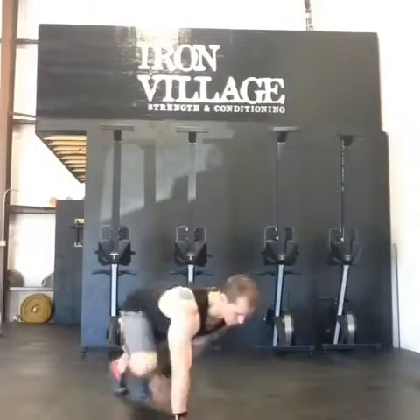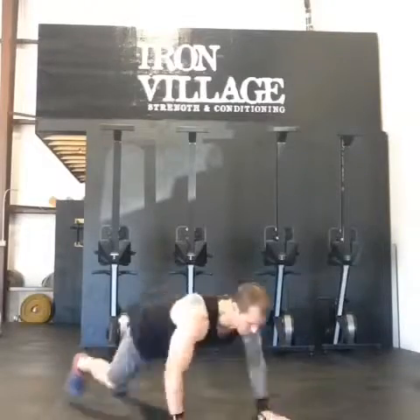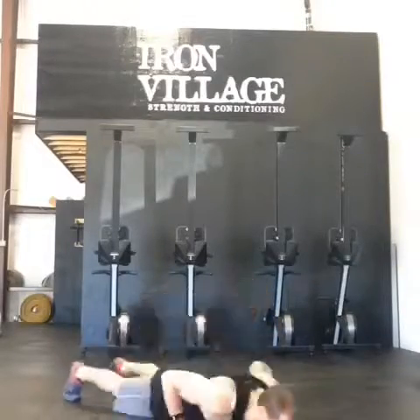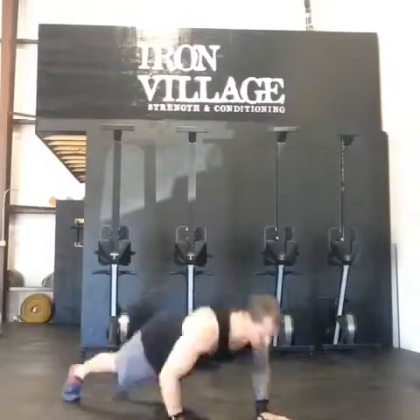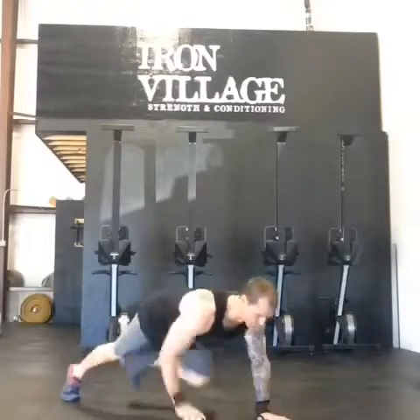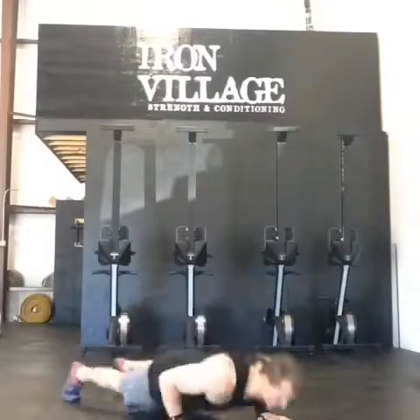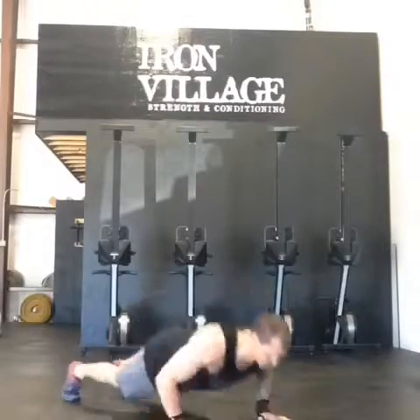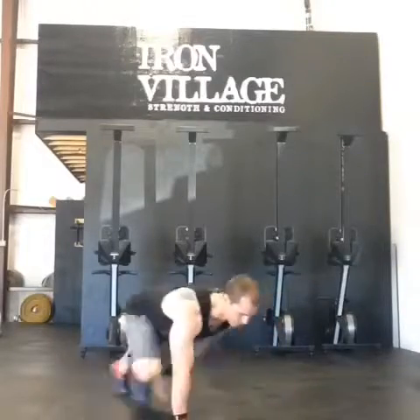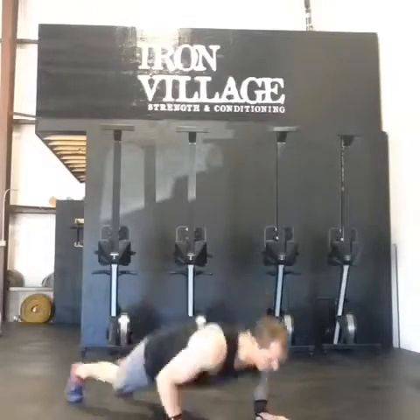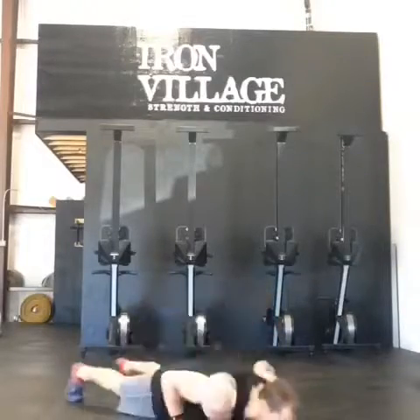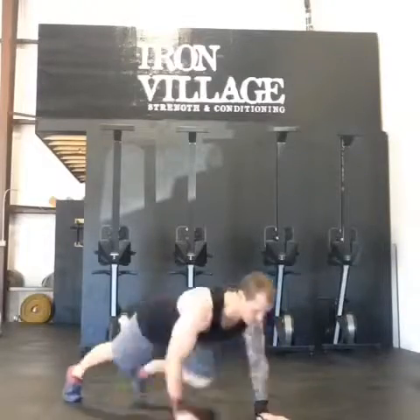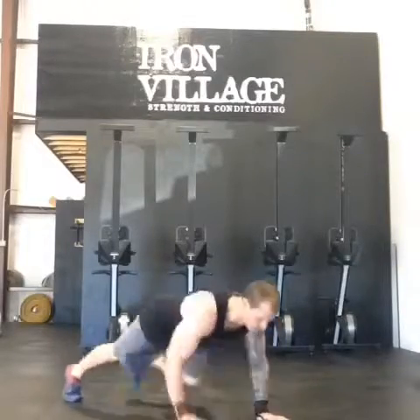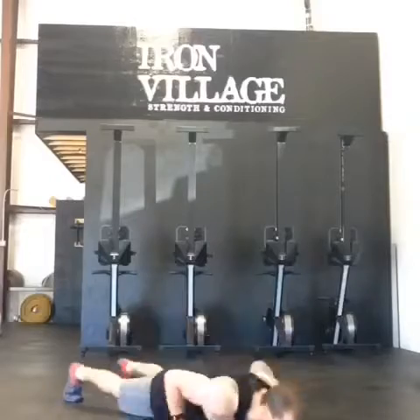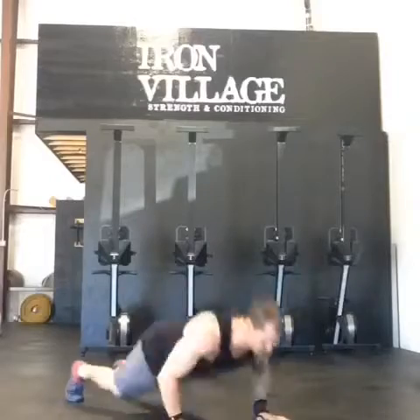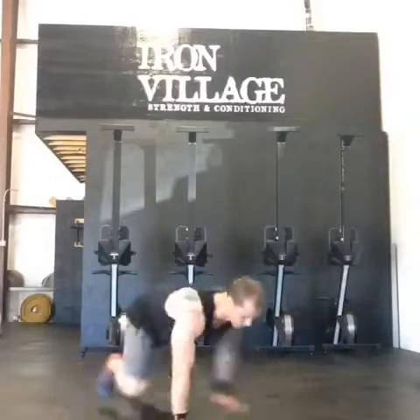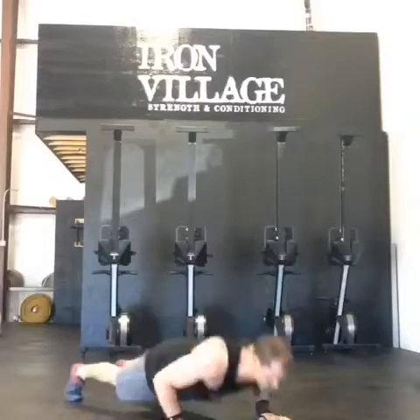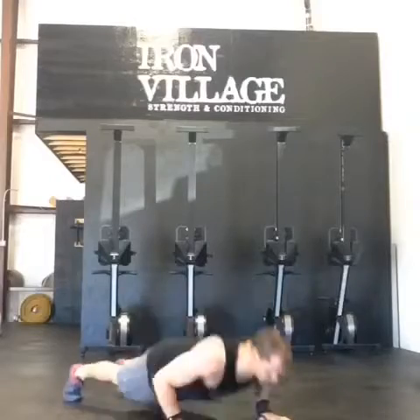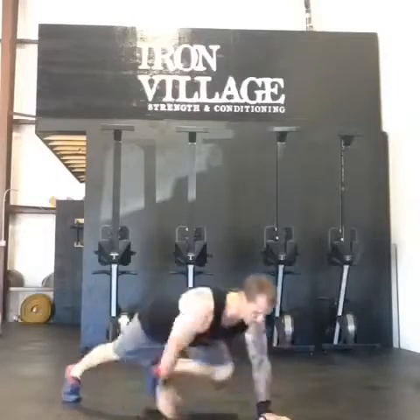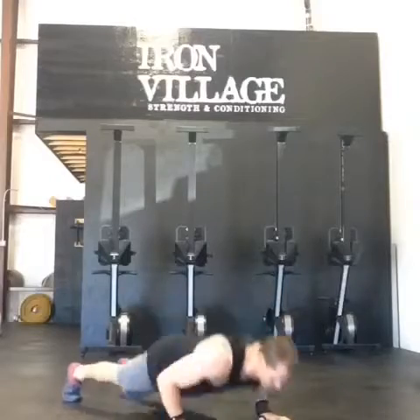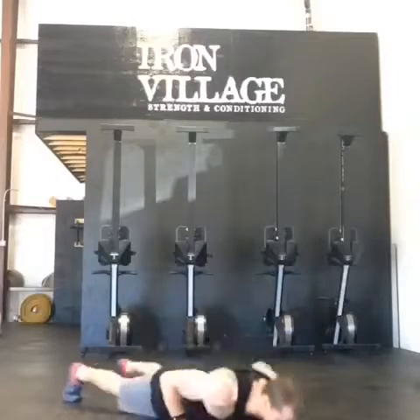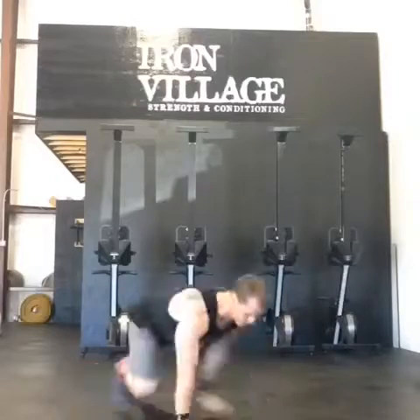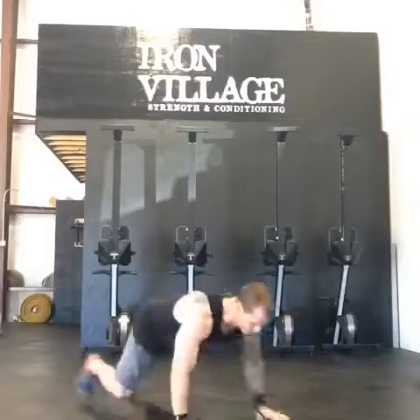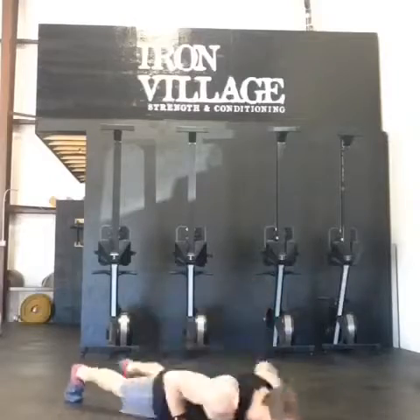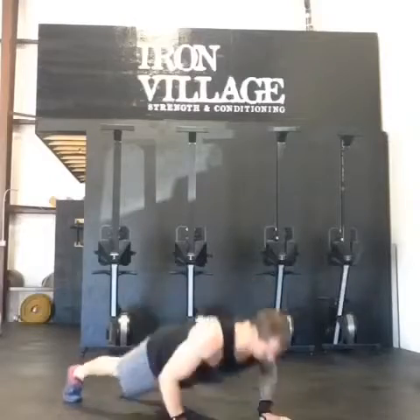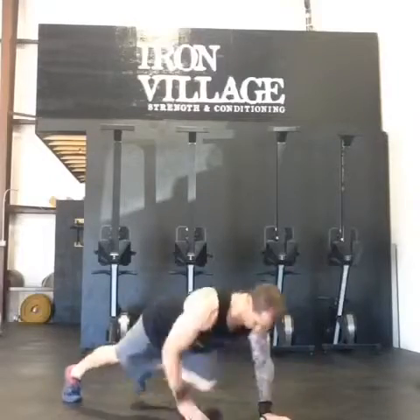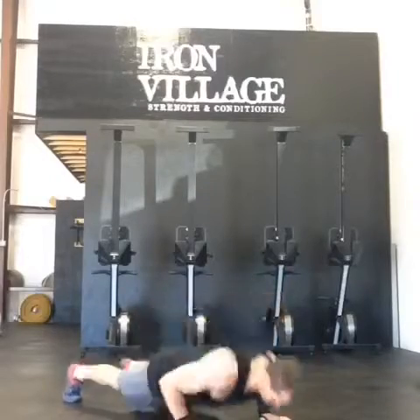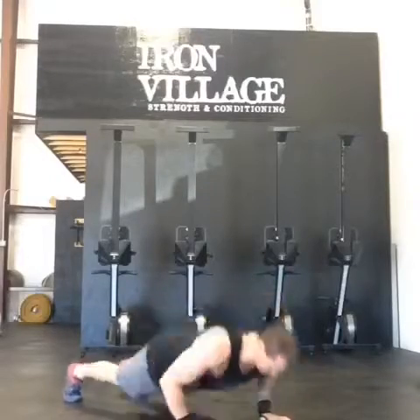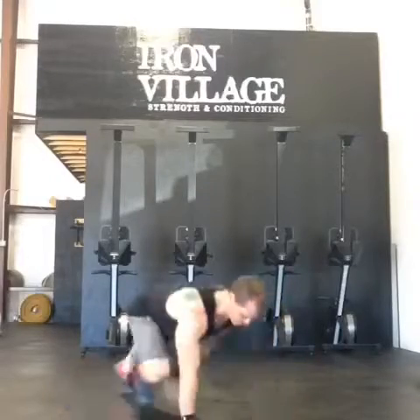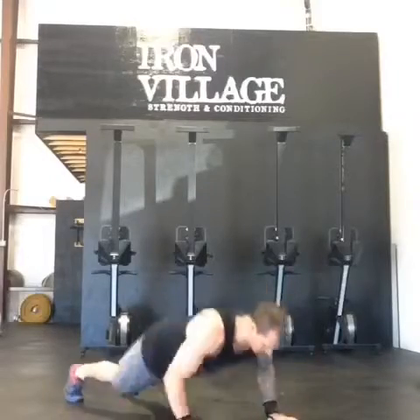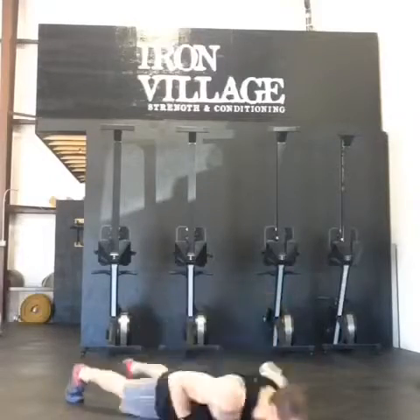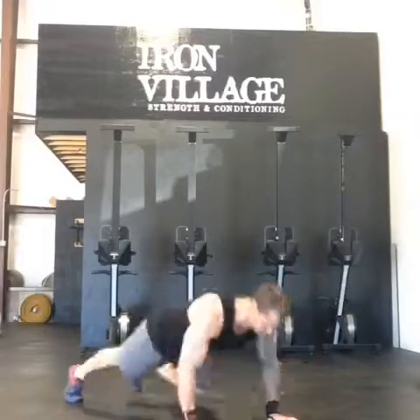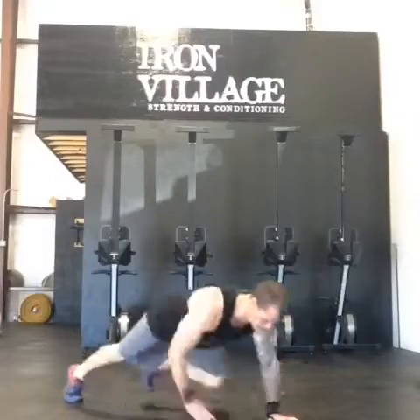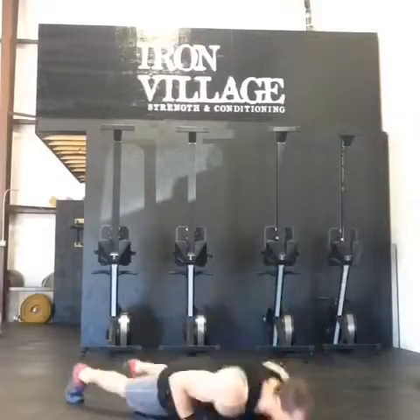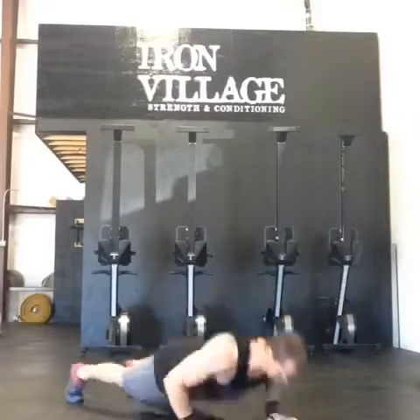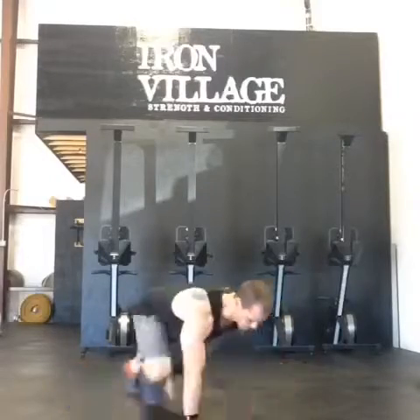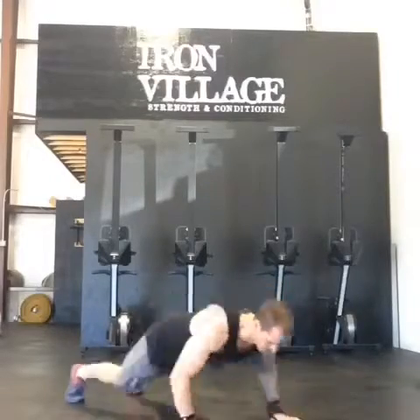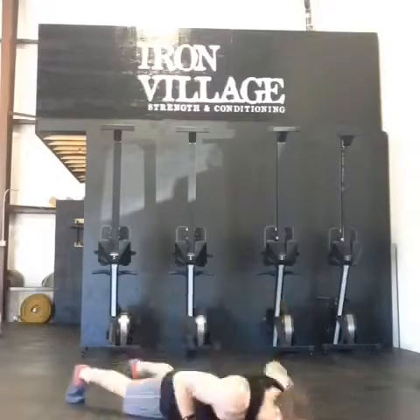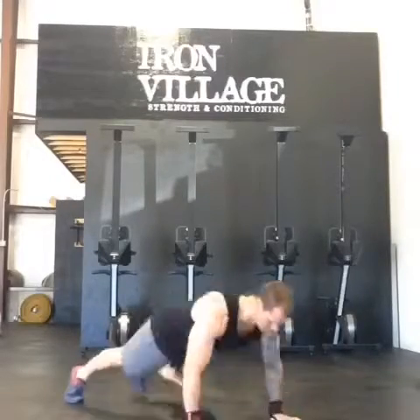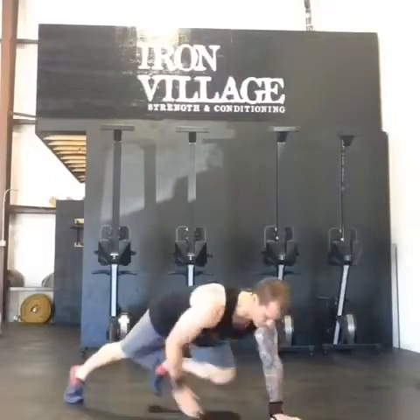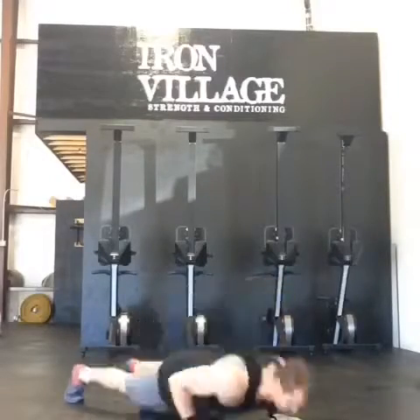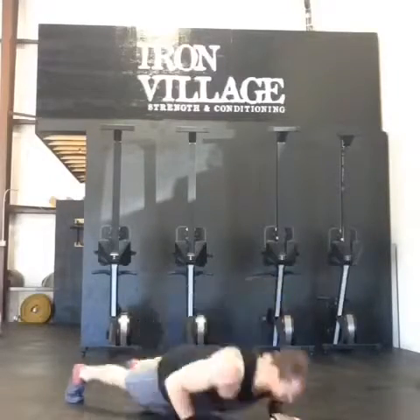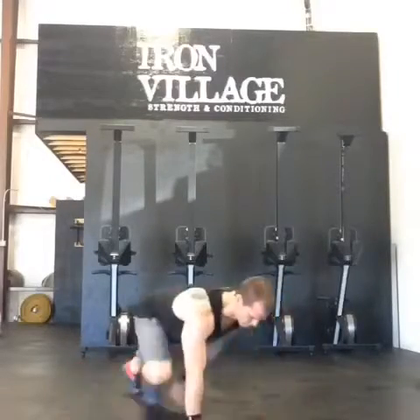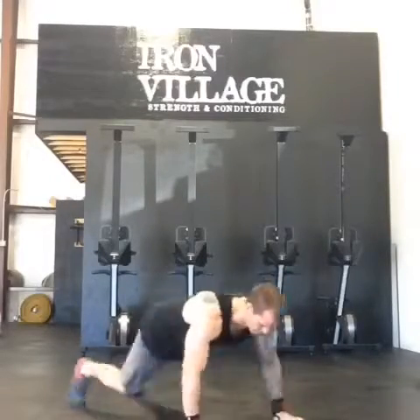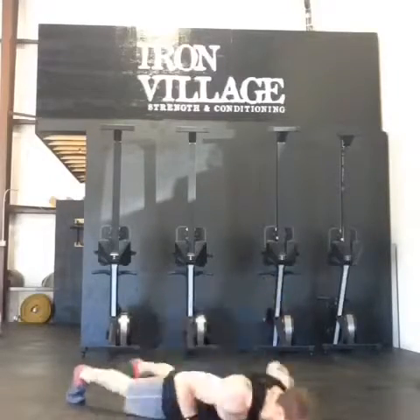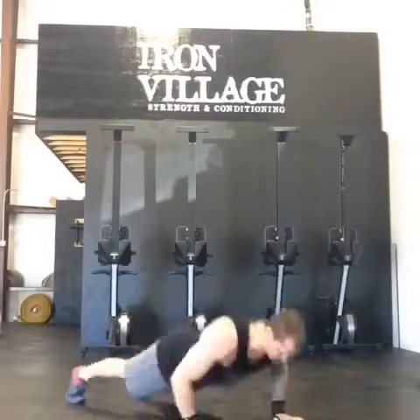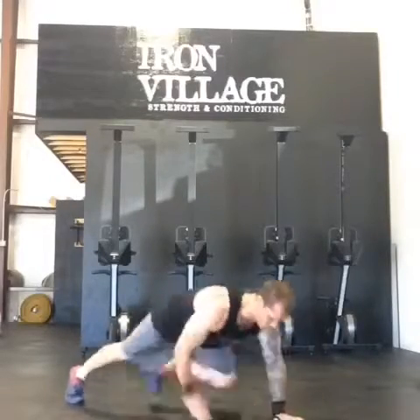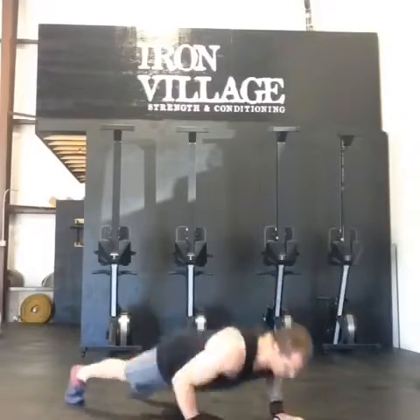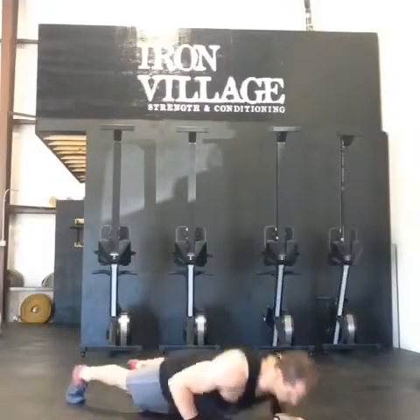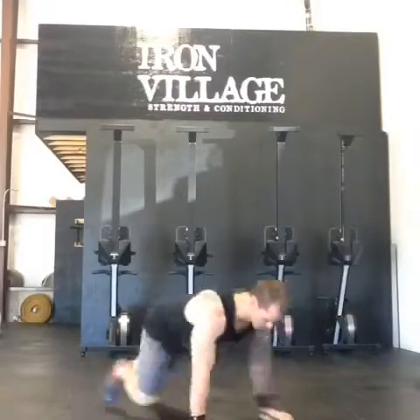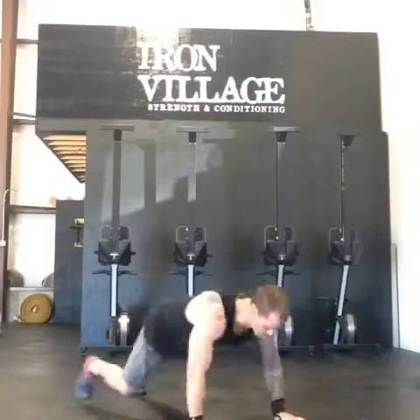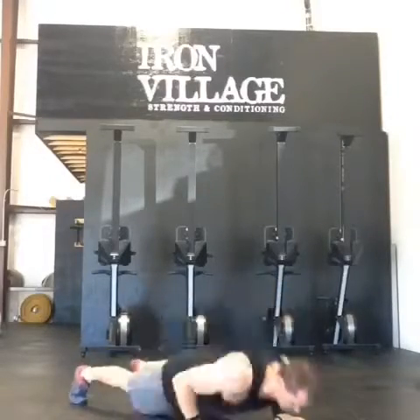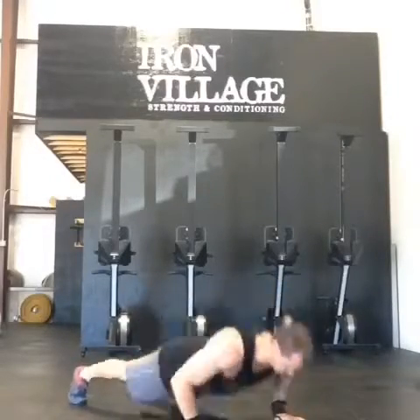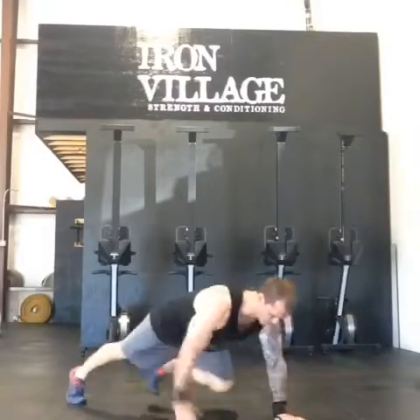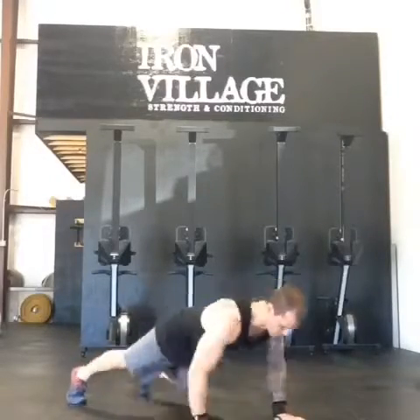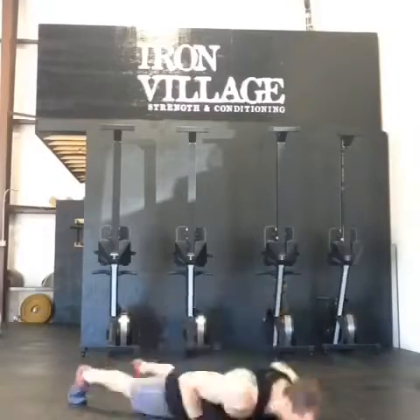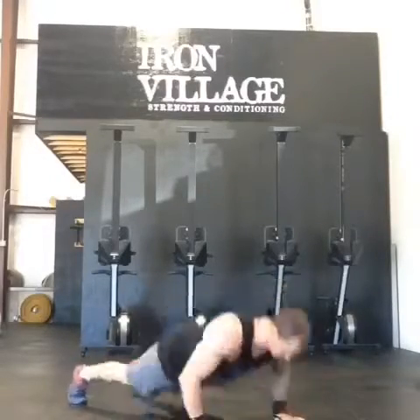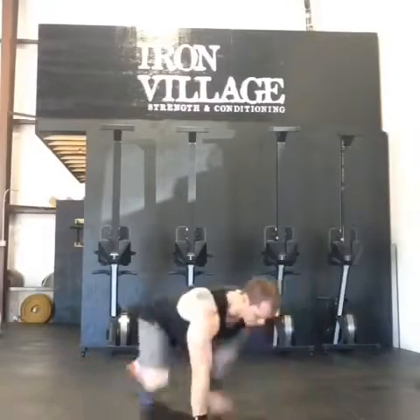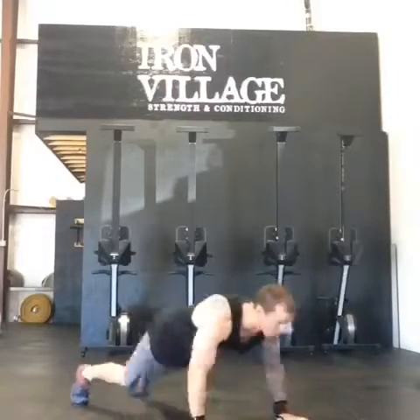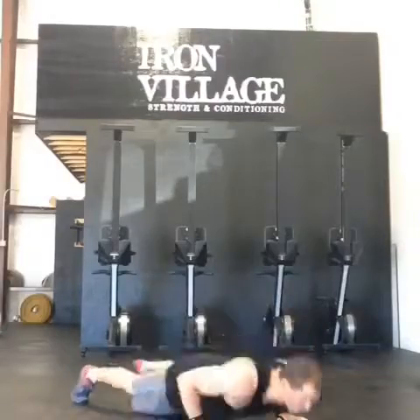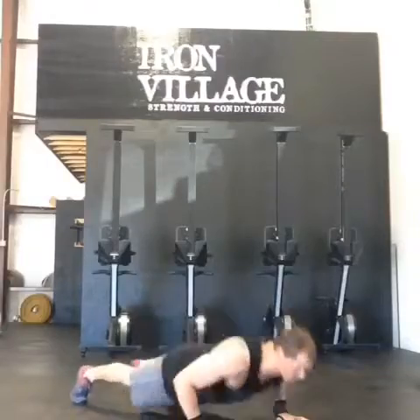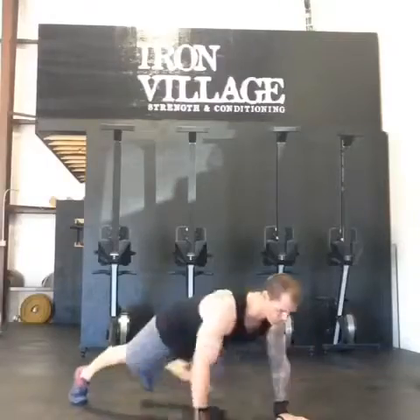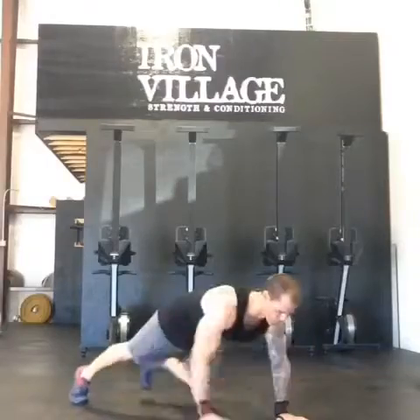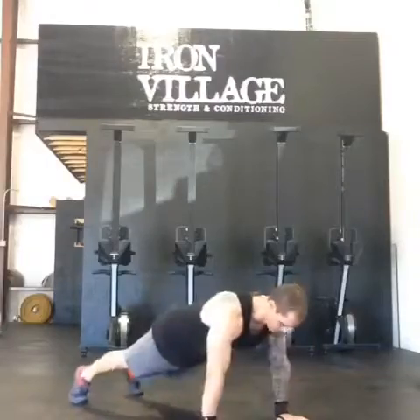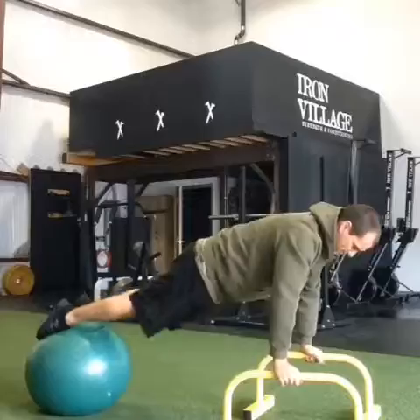Push-up to opposite foot toe touch. So: push-up, toe touch, push-up, toe touch — alternating sides.